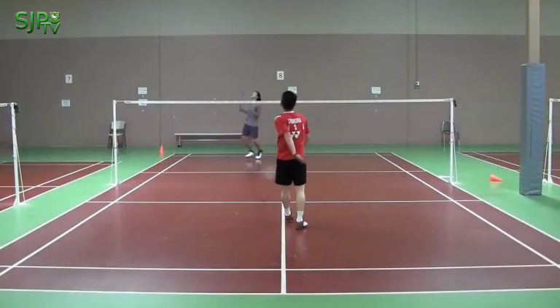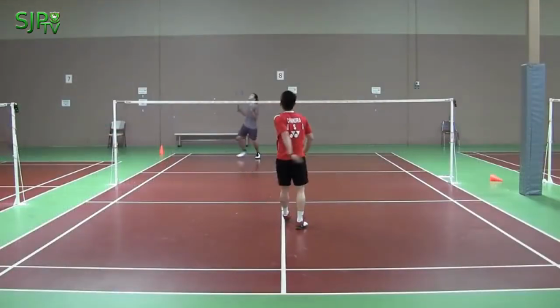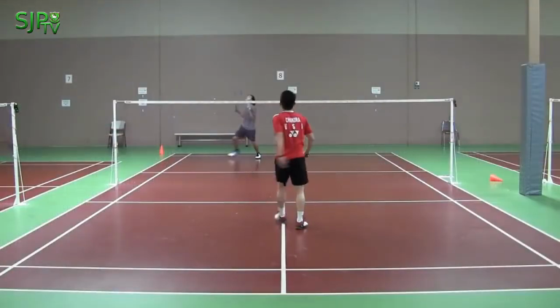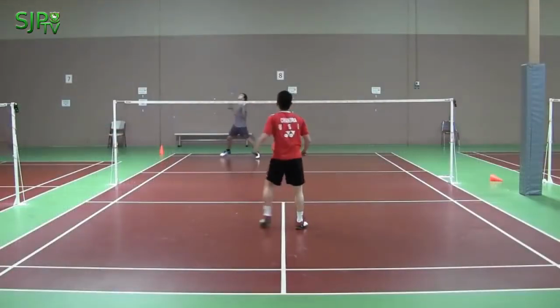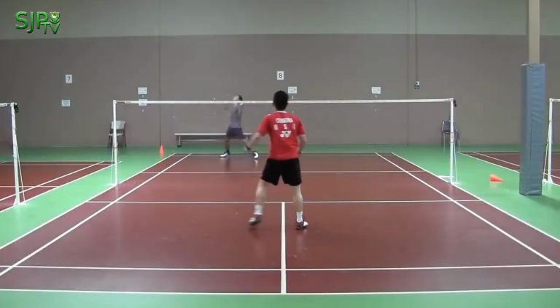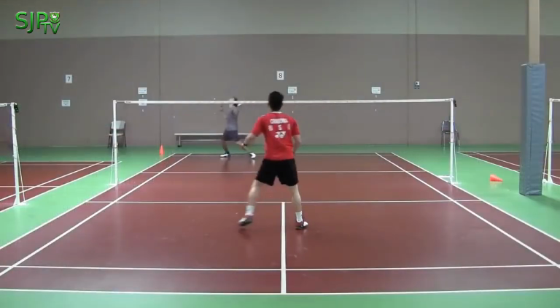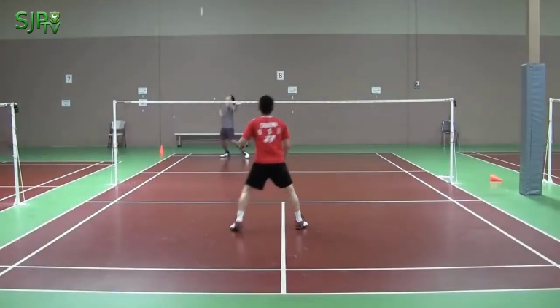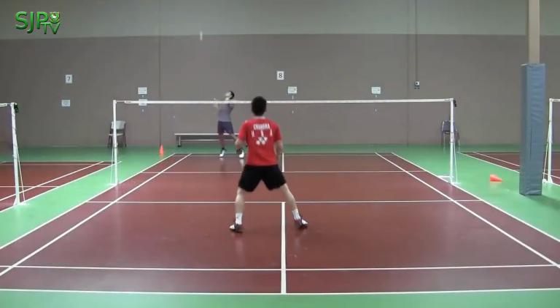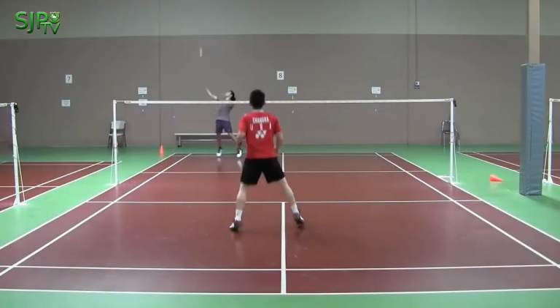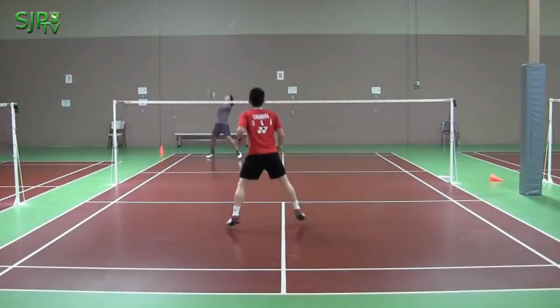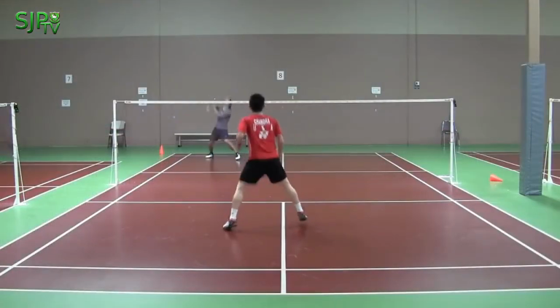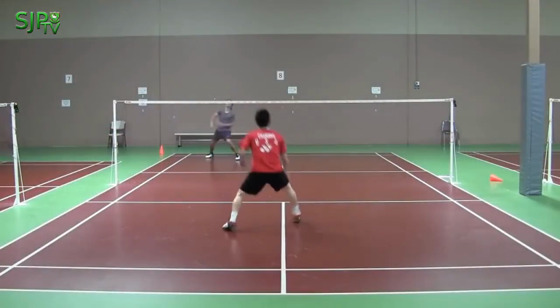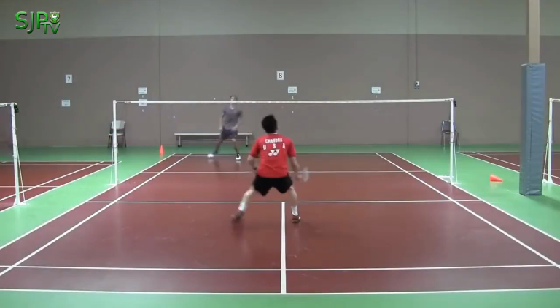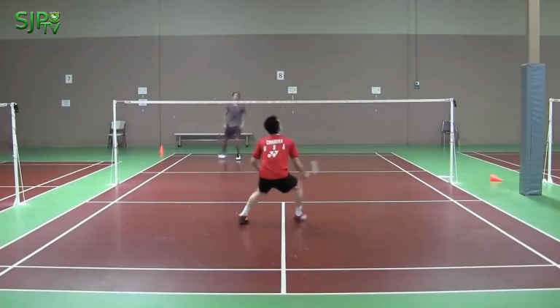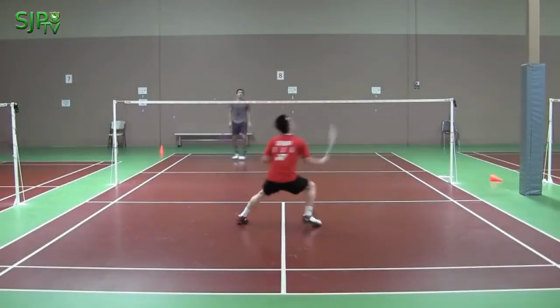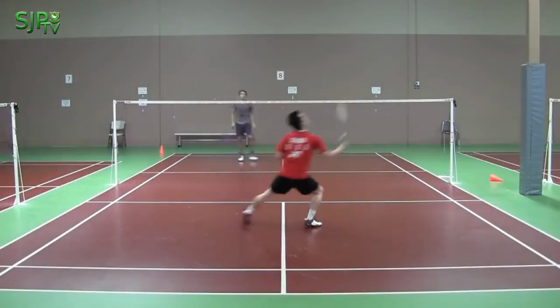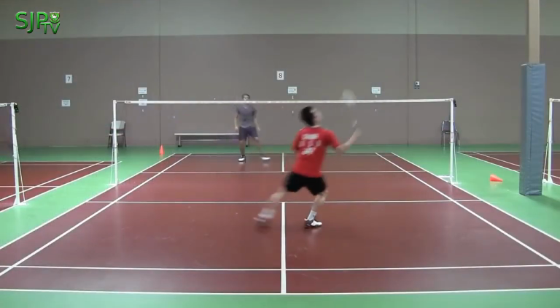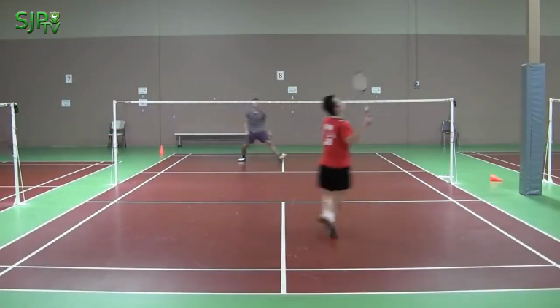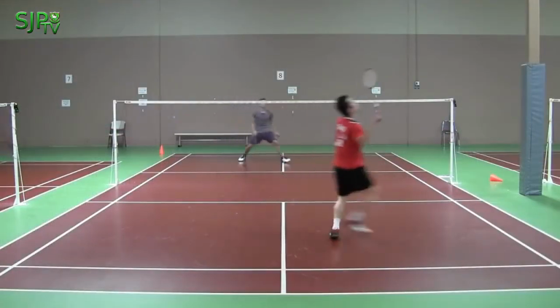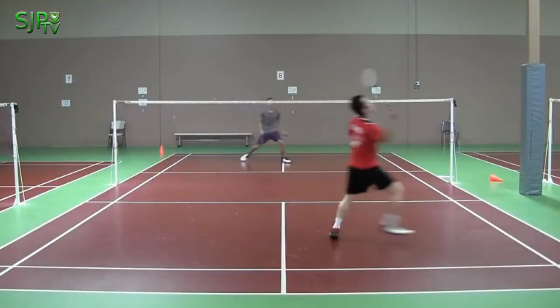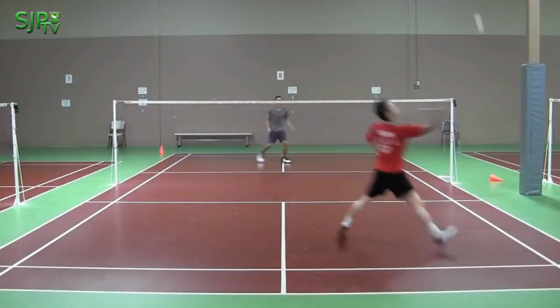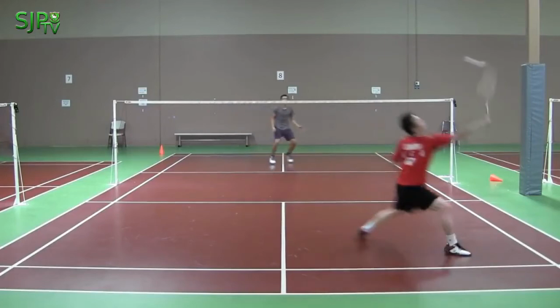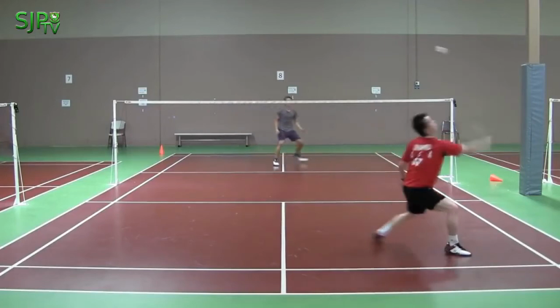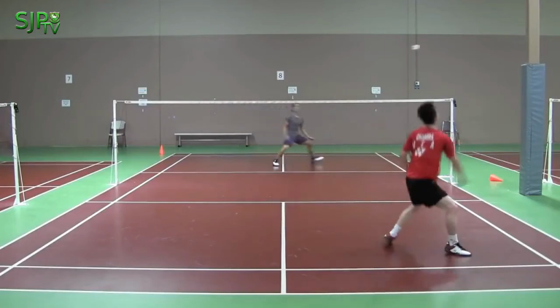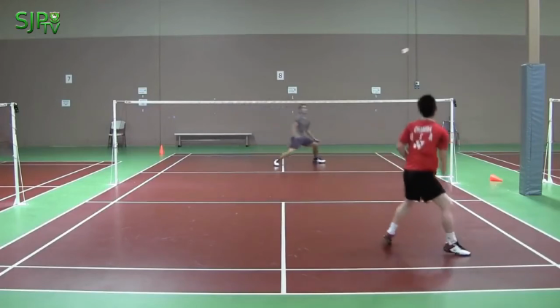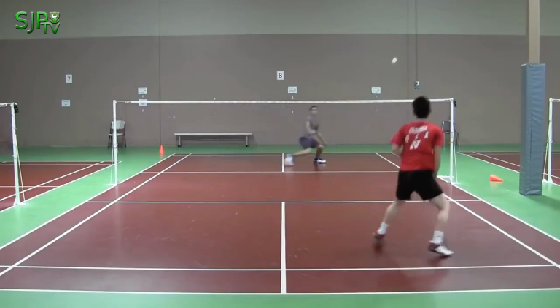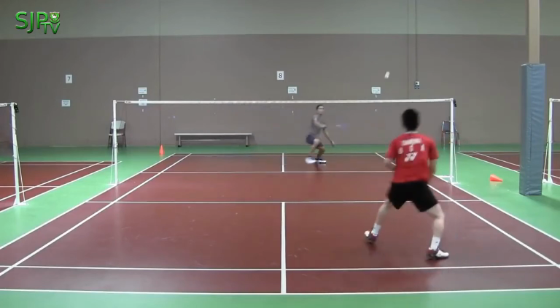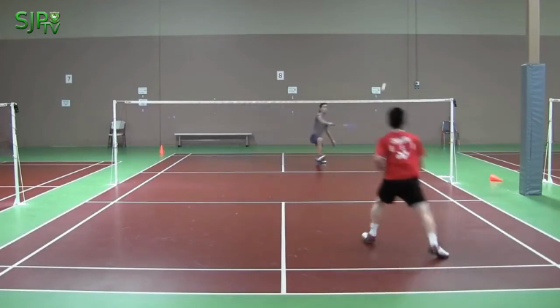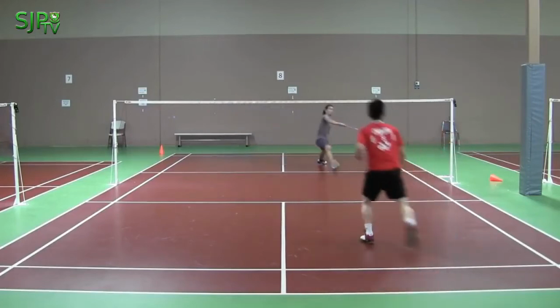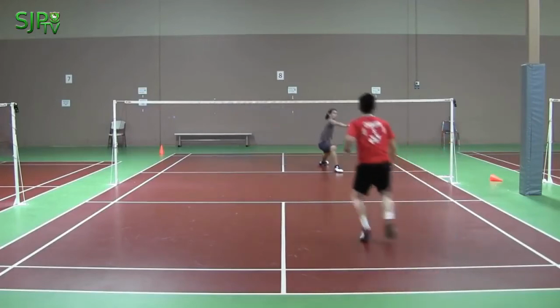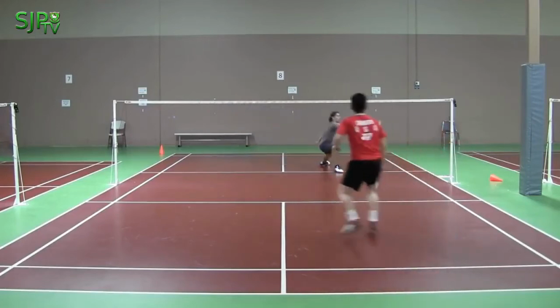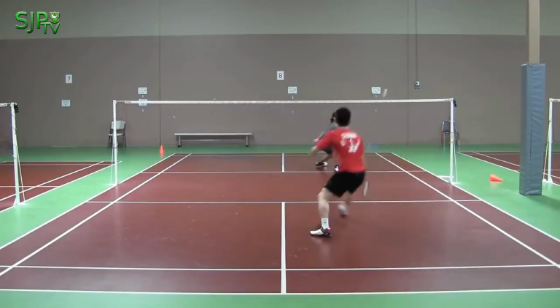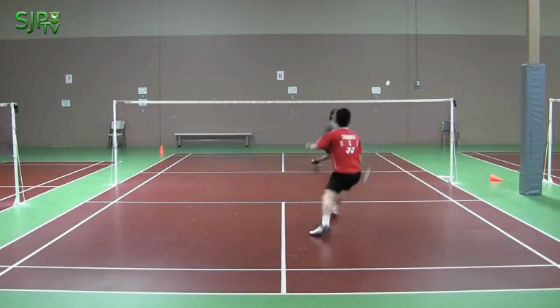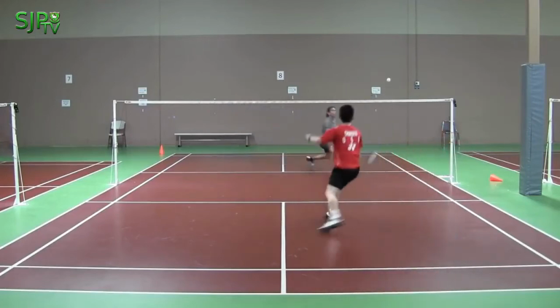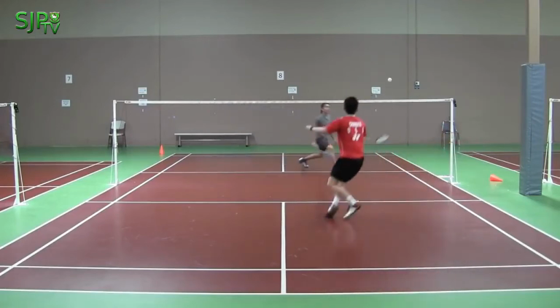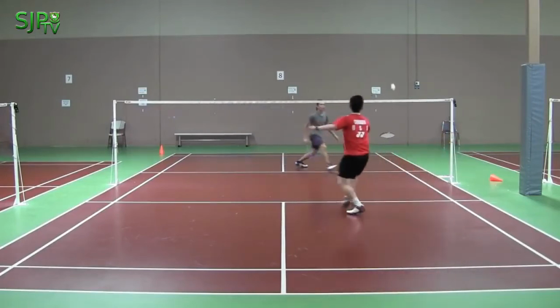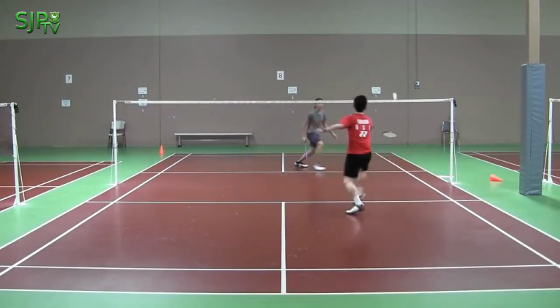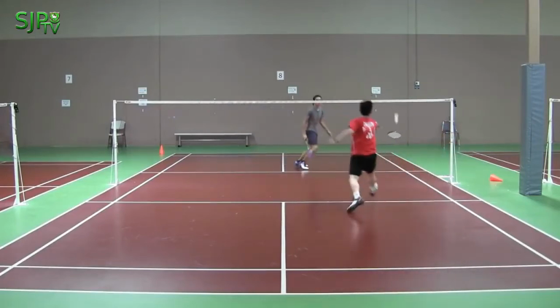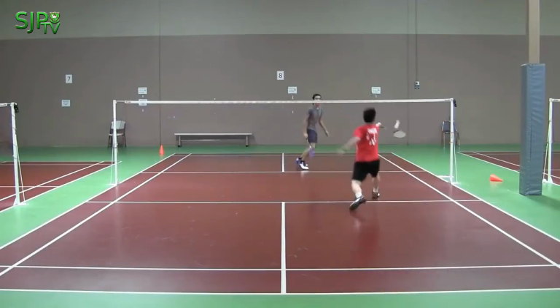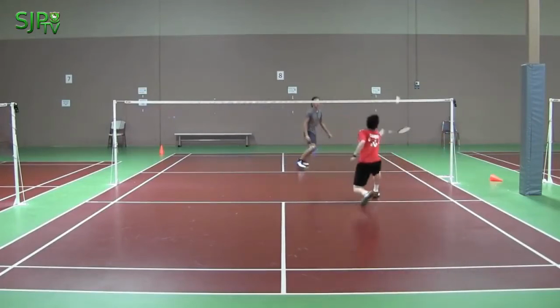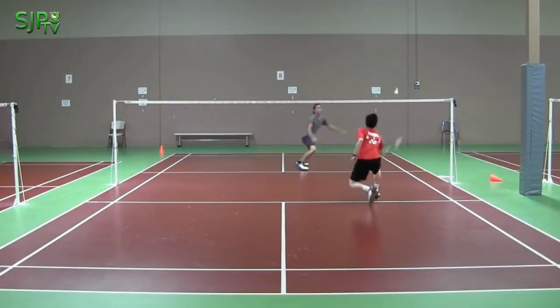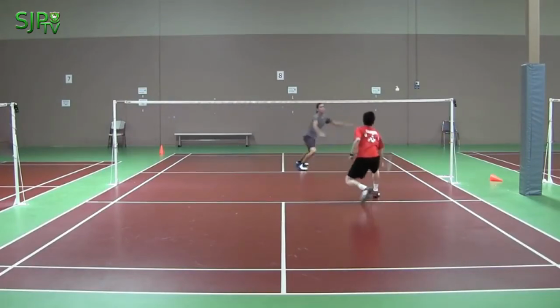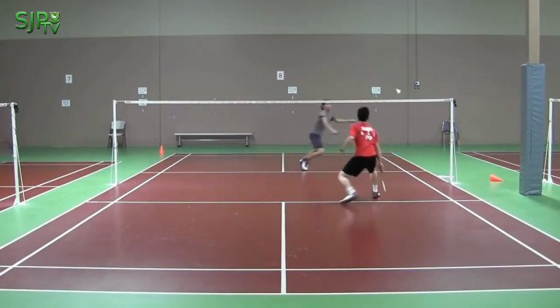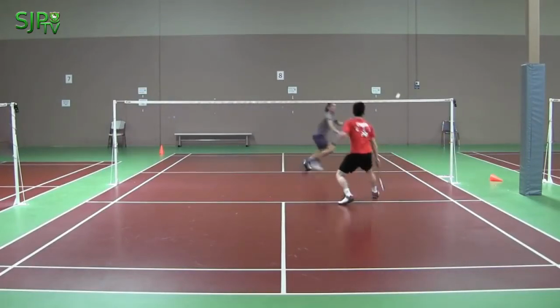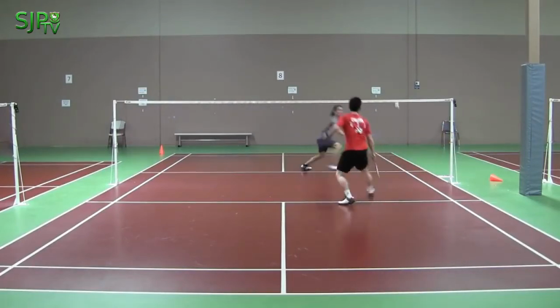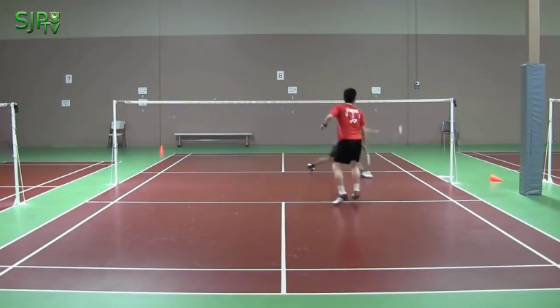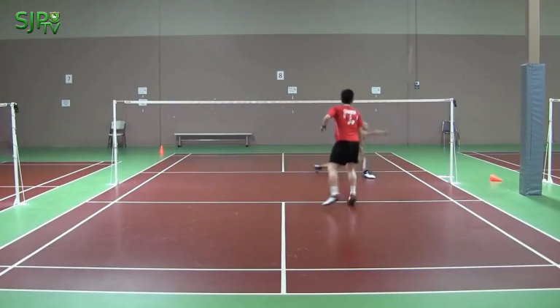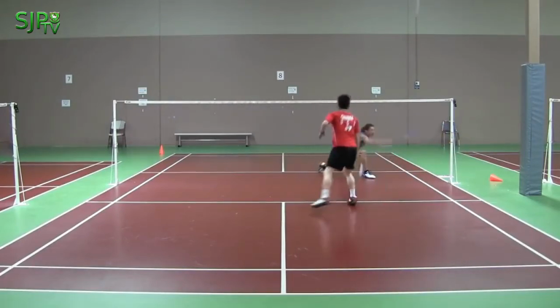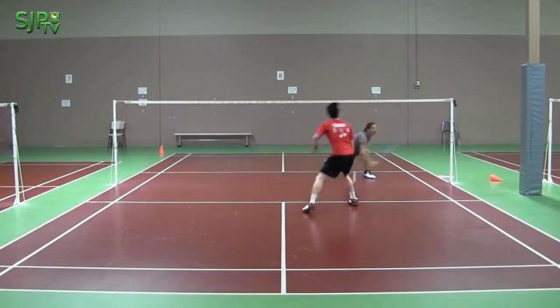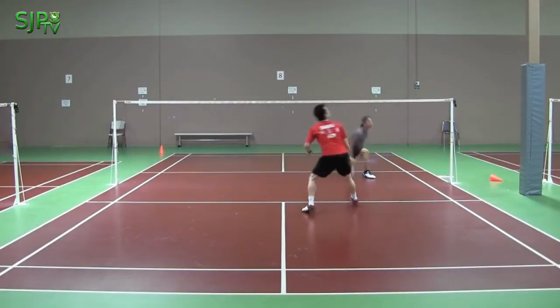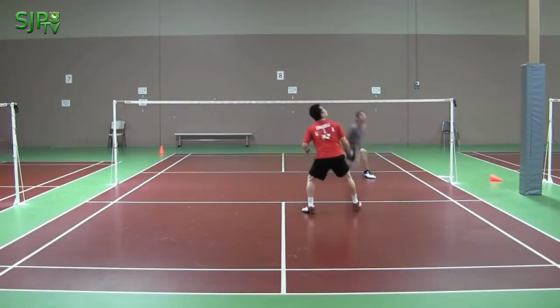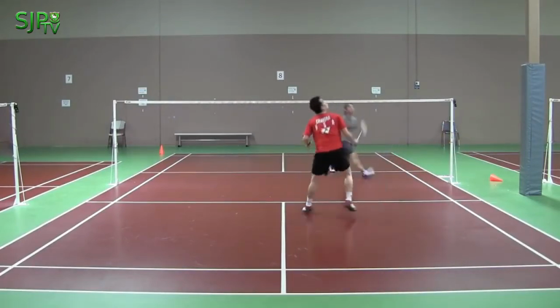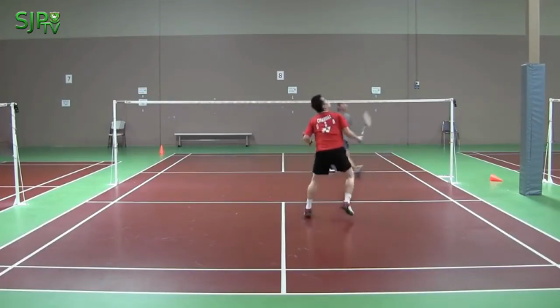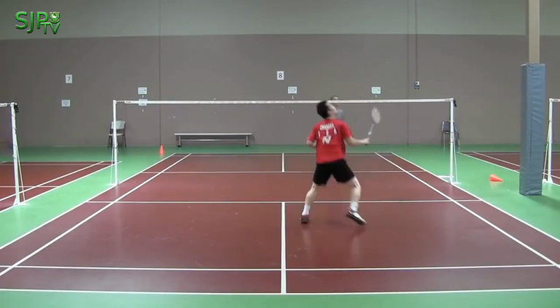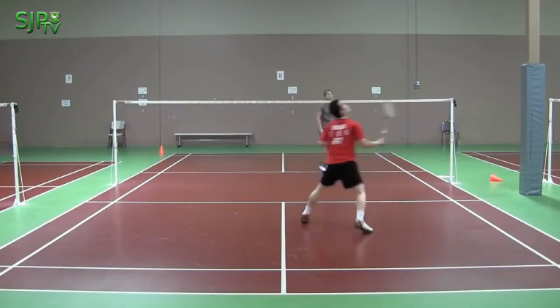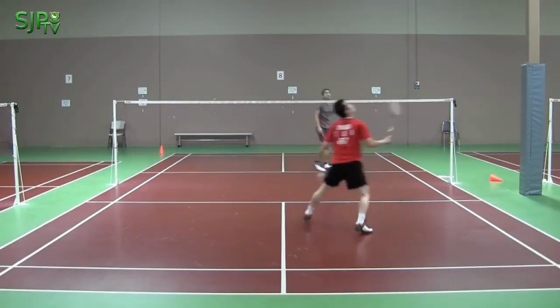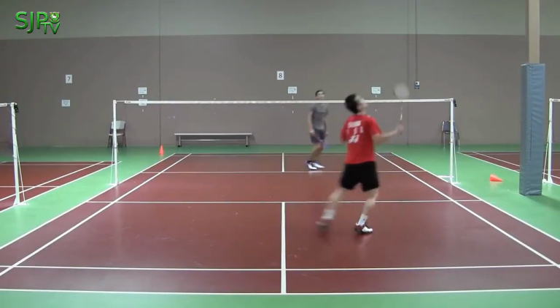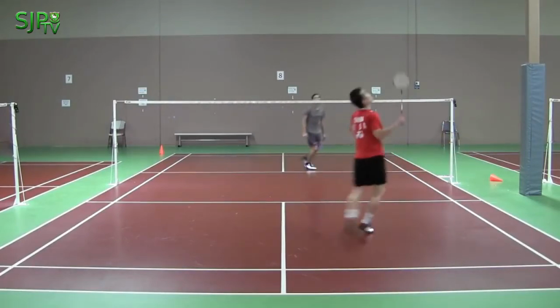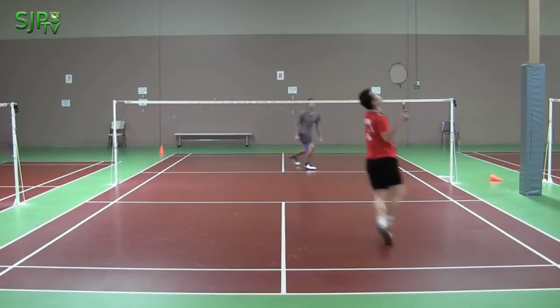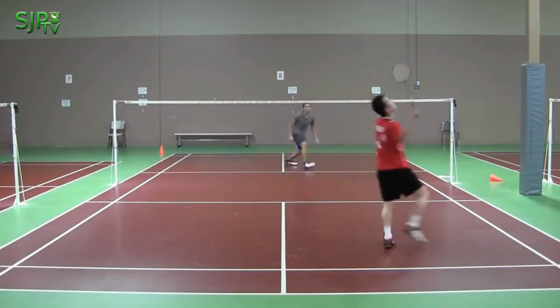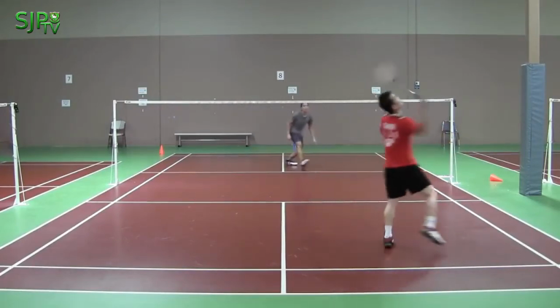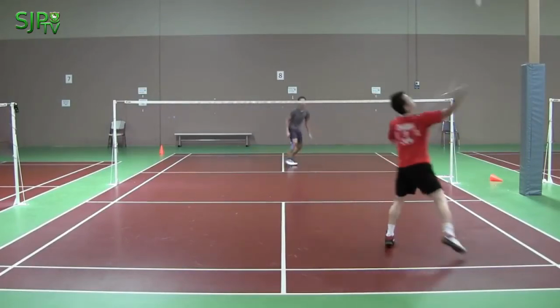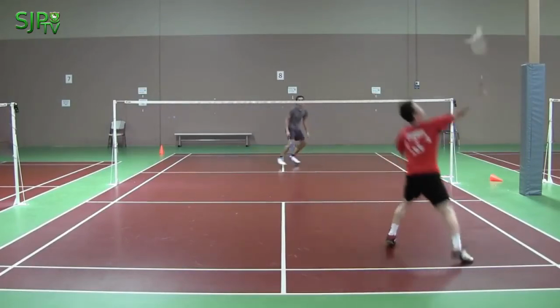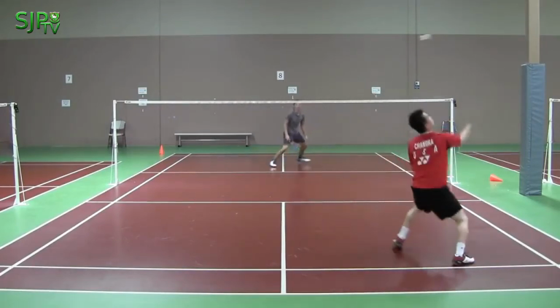The purpose of the lifting shot is to force the opponent to move to the back side of the court.